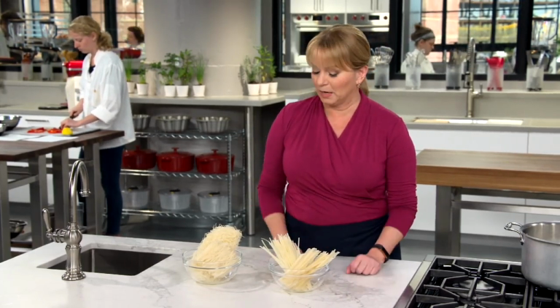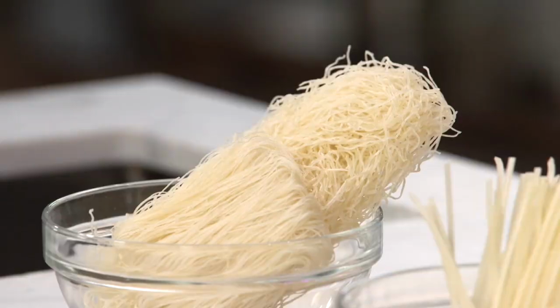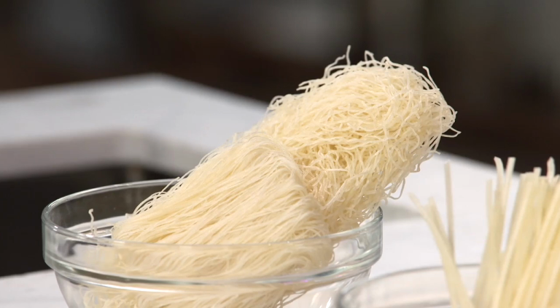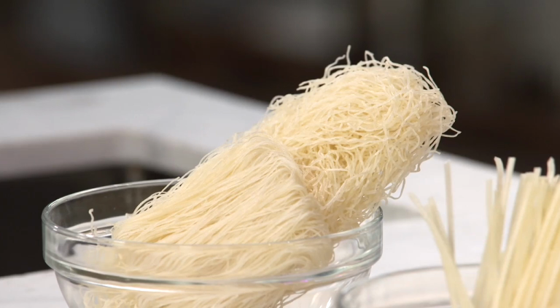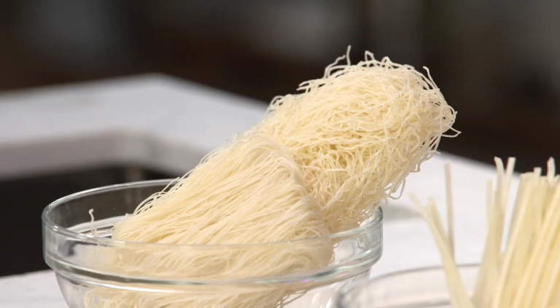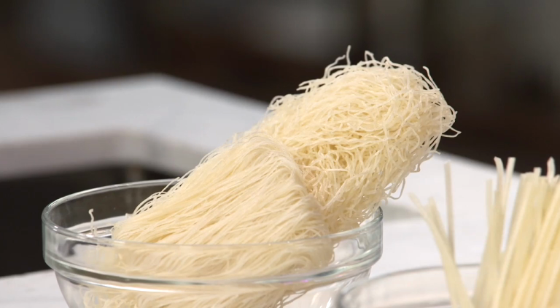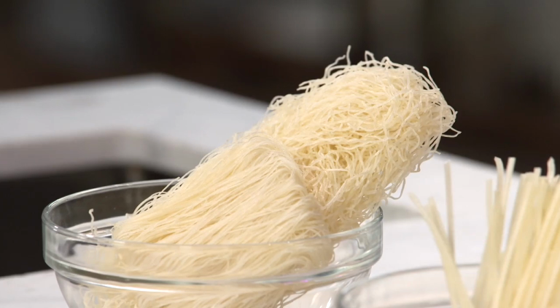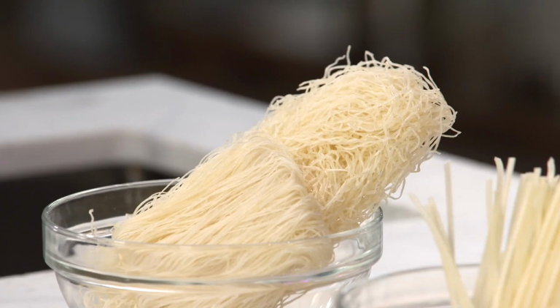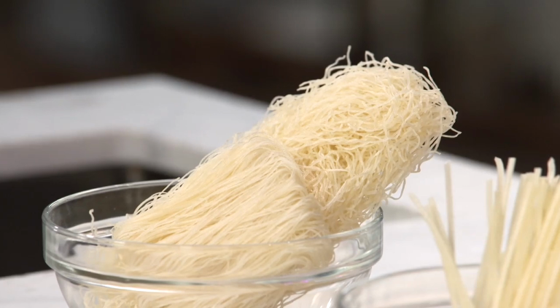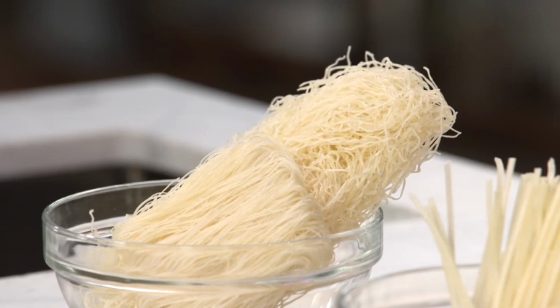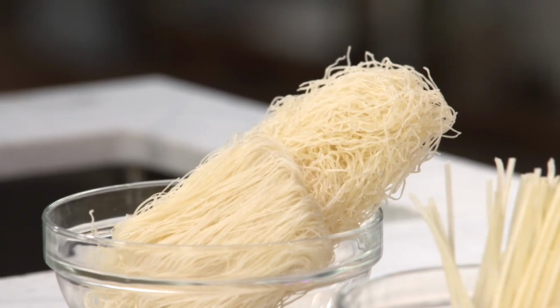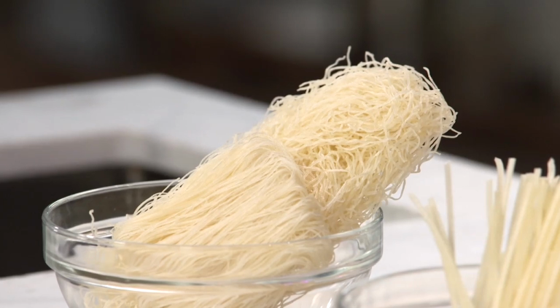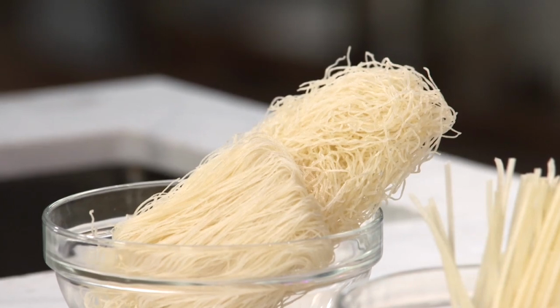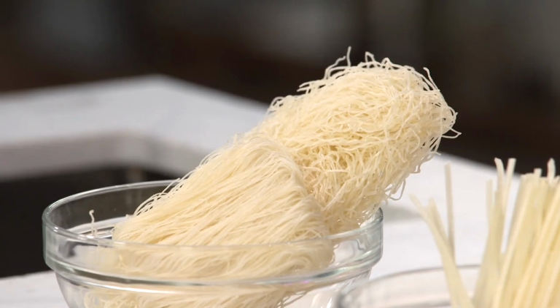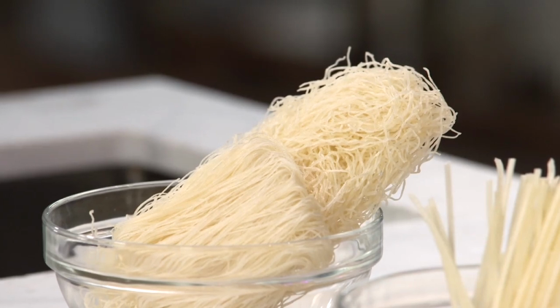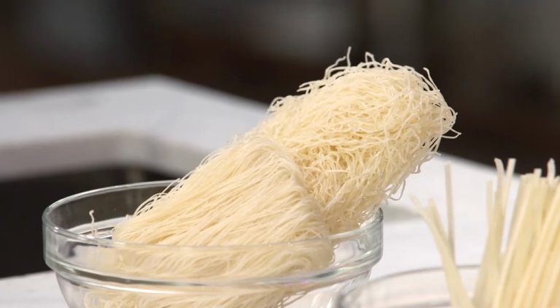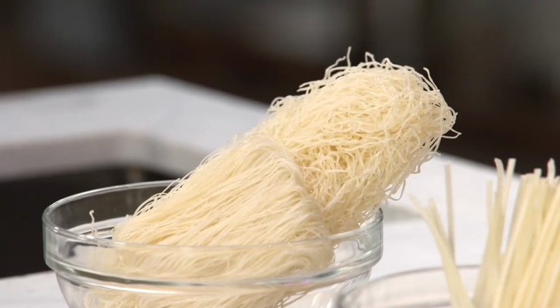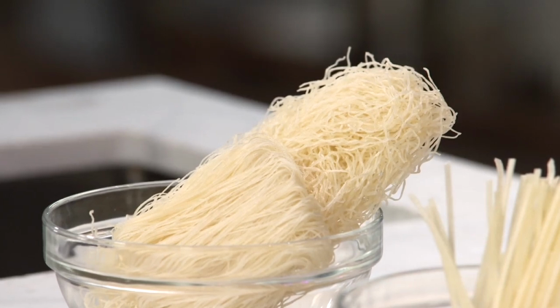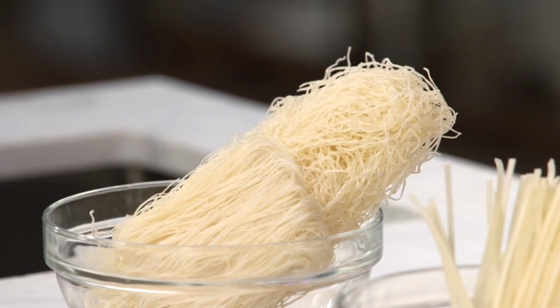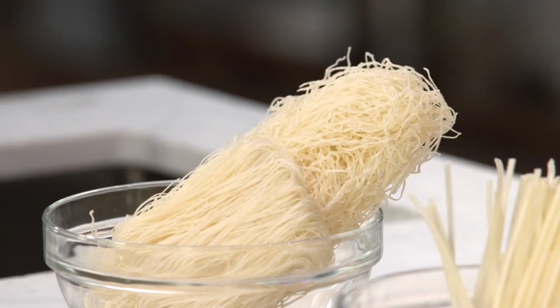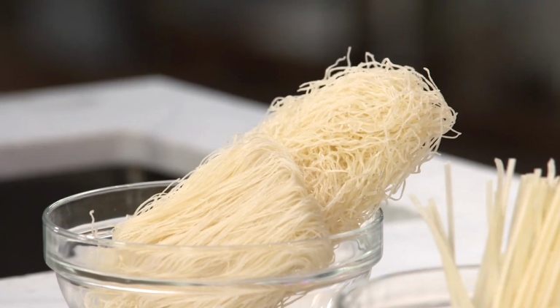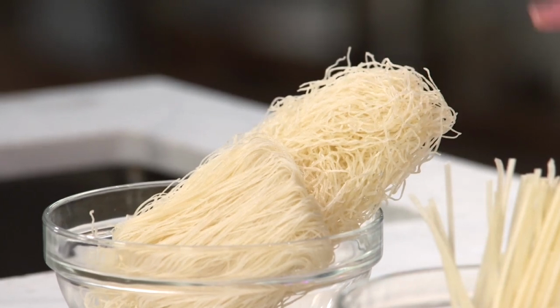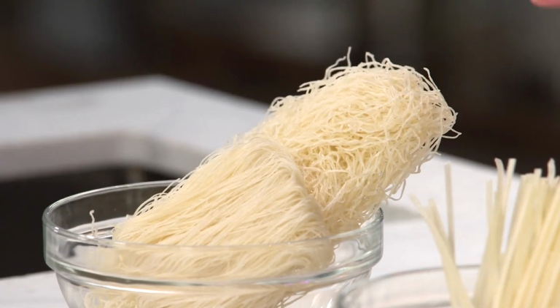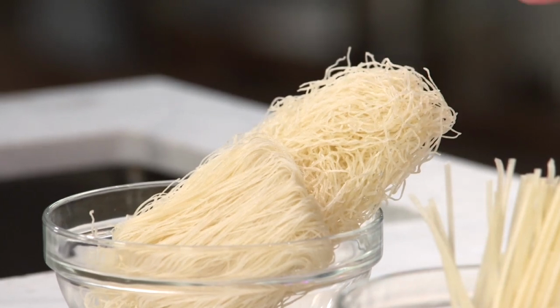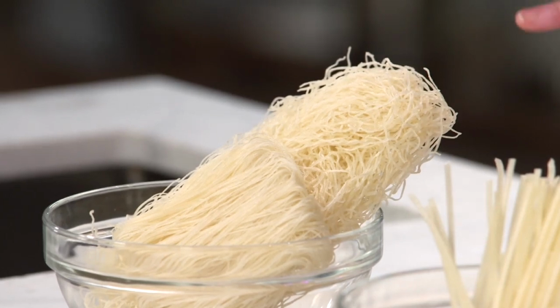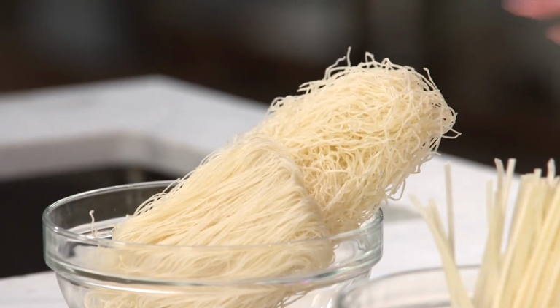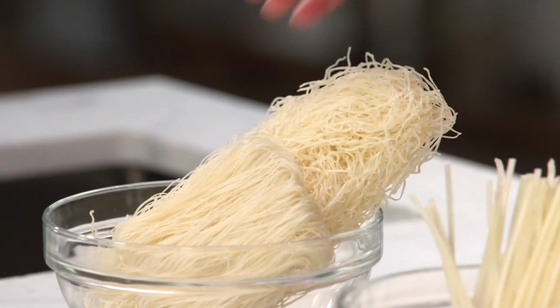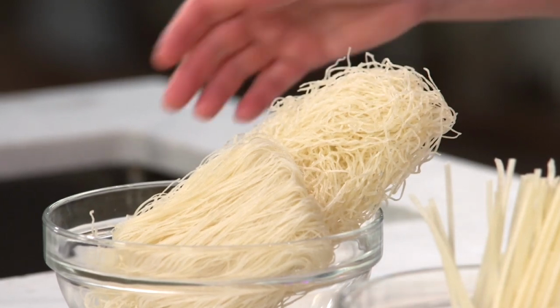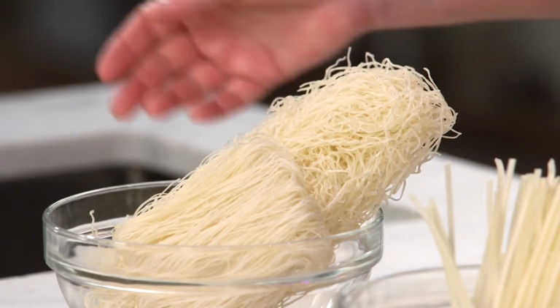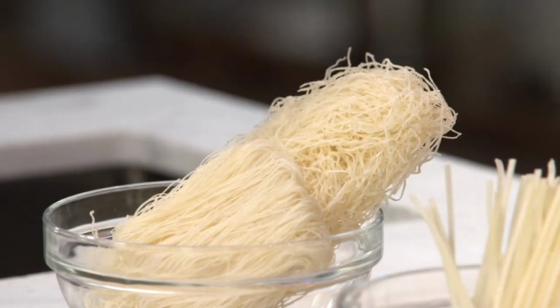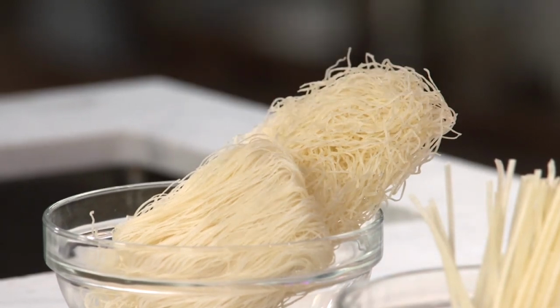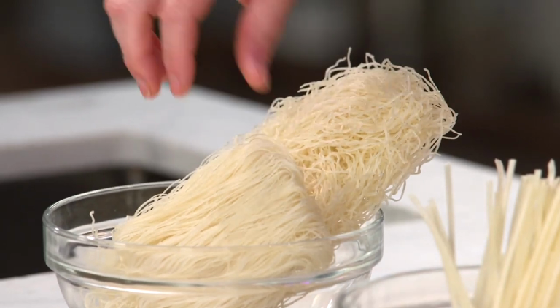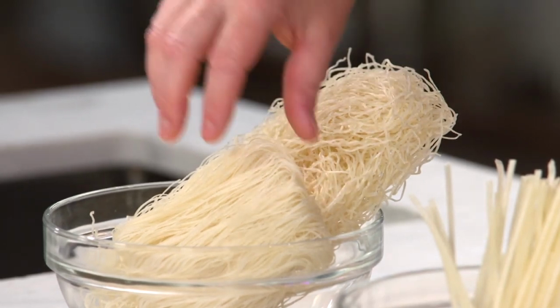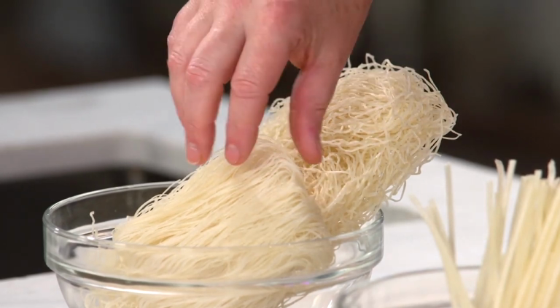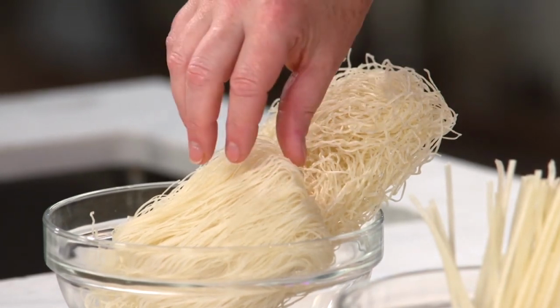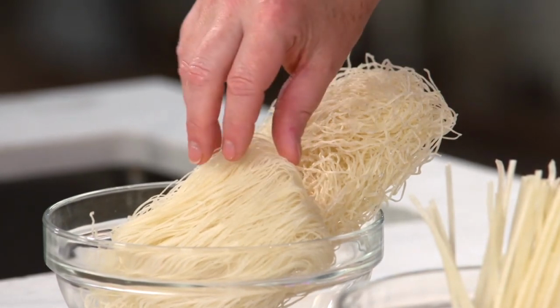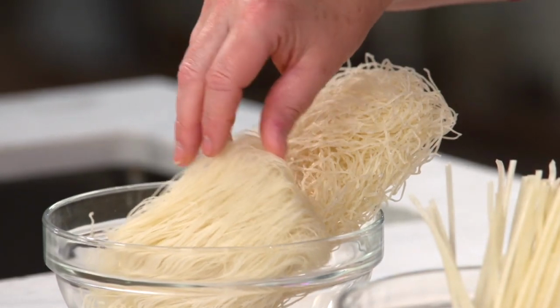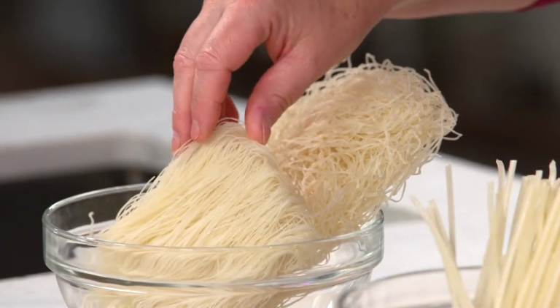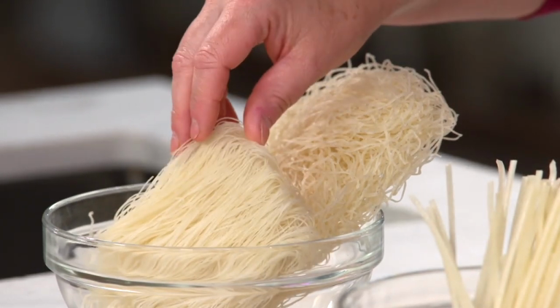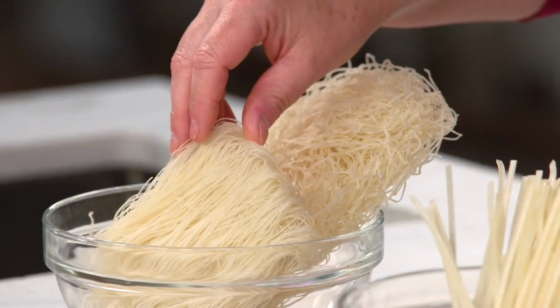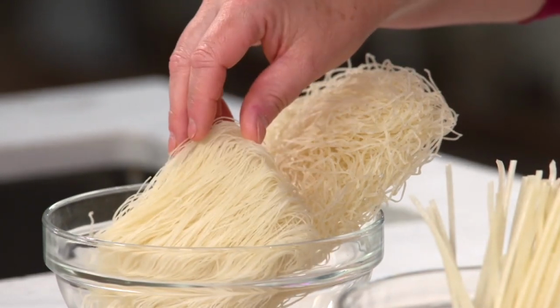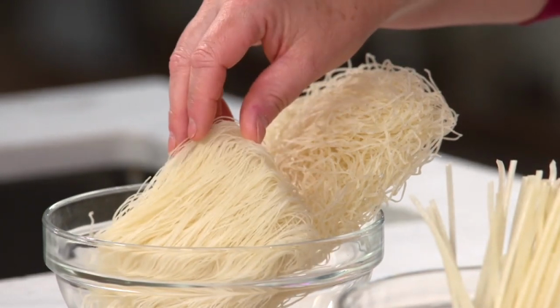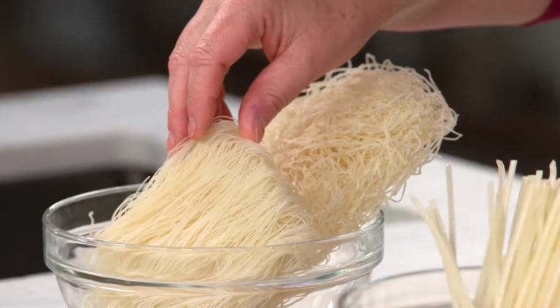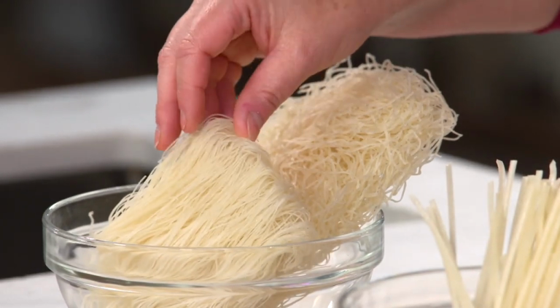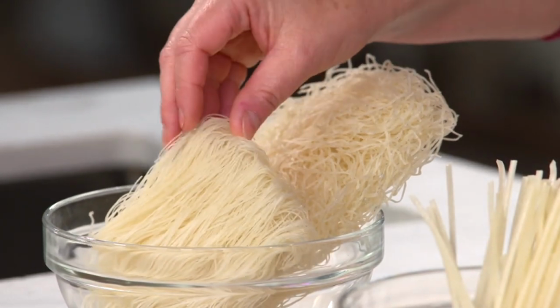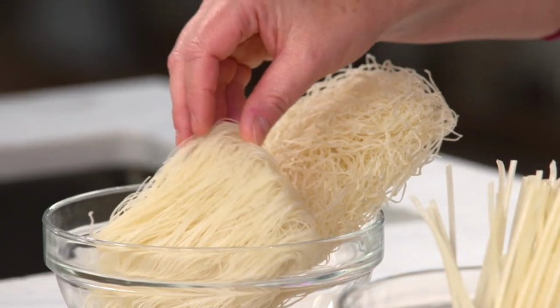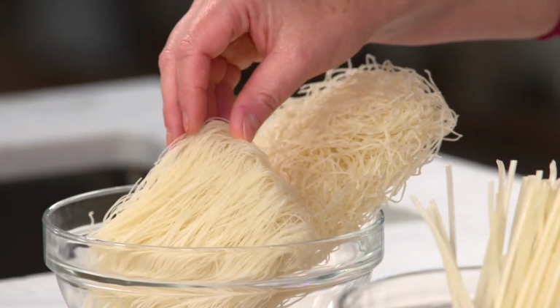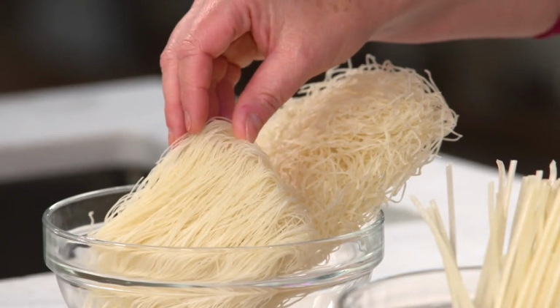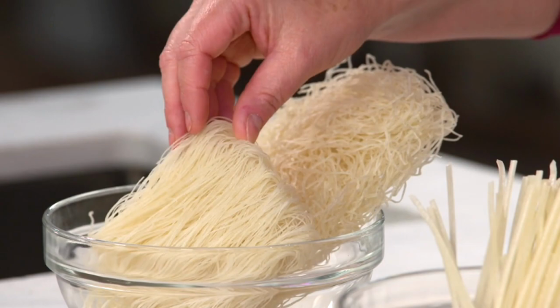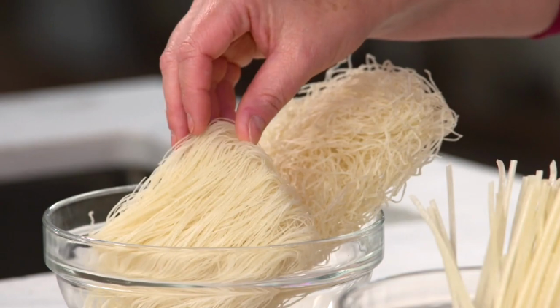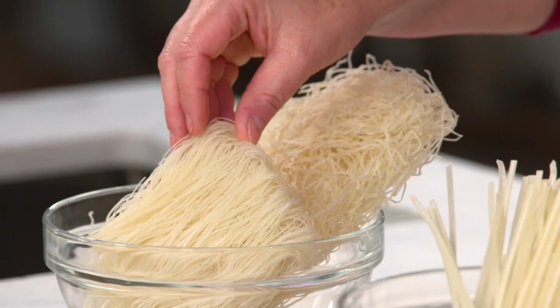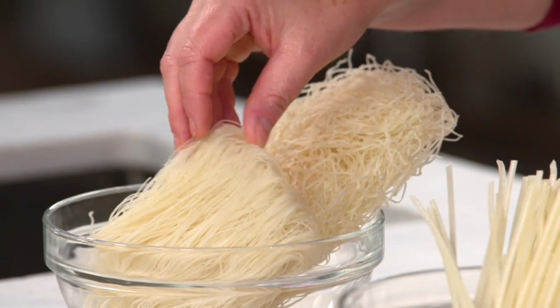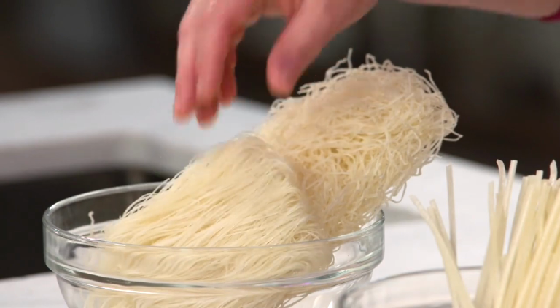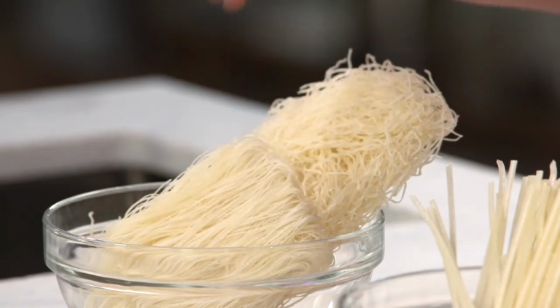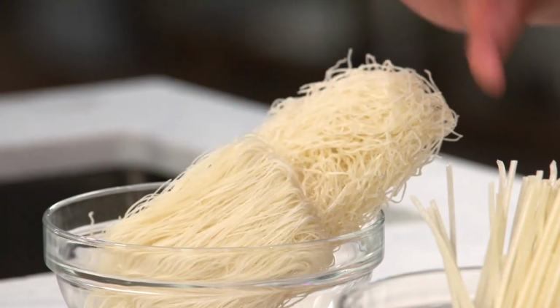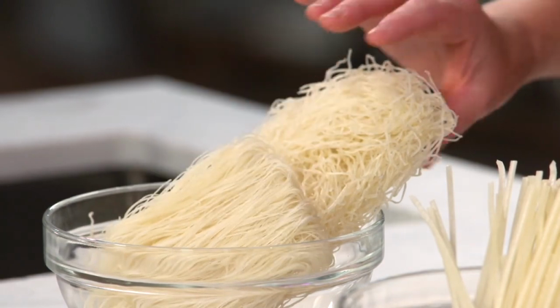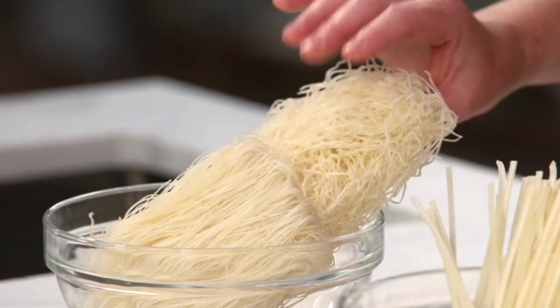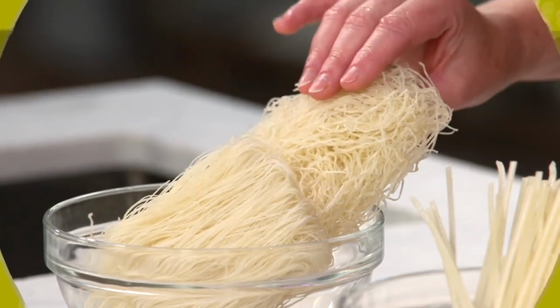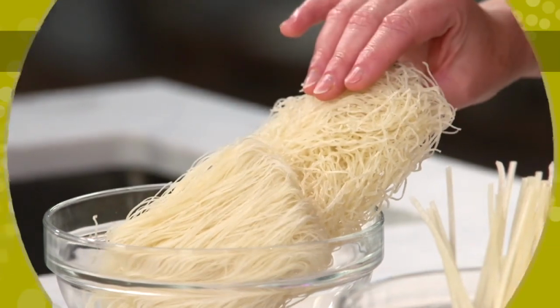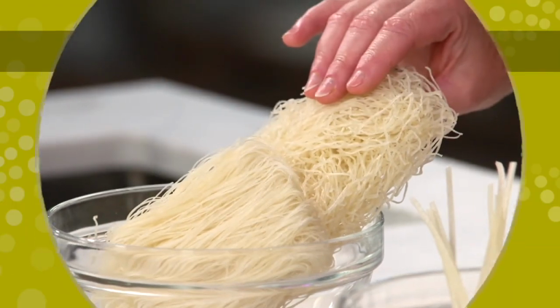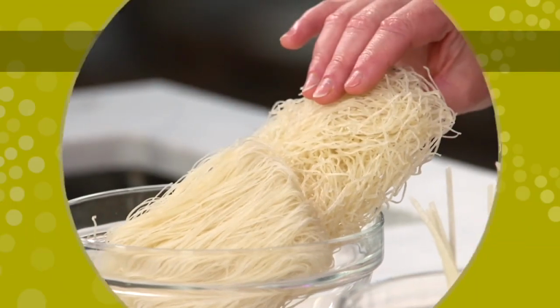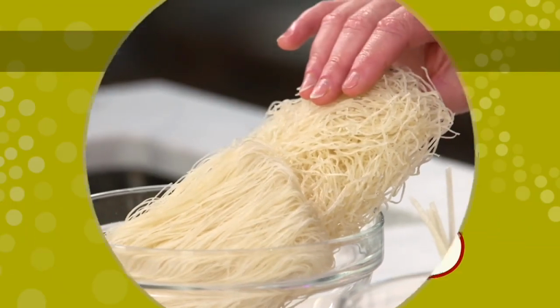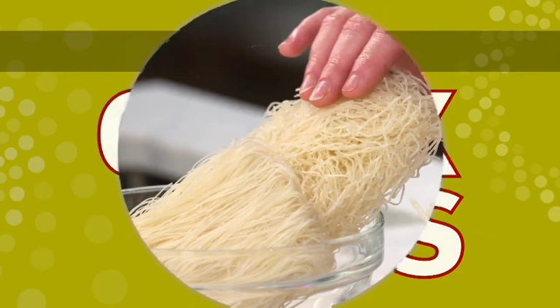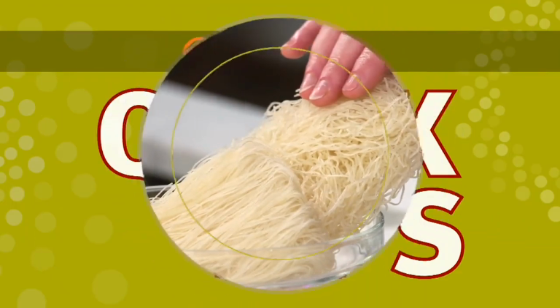And on the other hand, we have rice vermicelli, and these also come in different widths — from angel hair pasta up to spaghetti width.